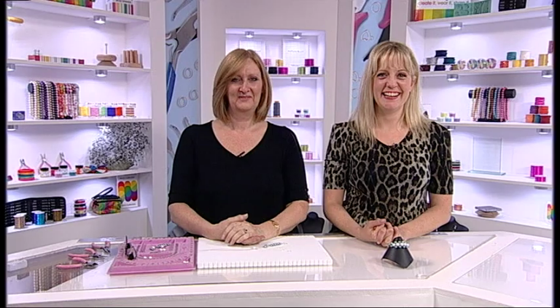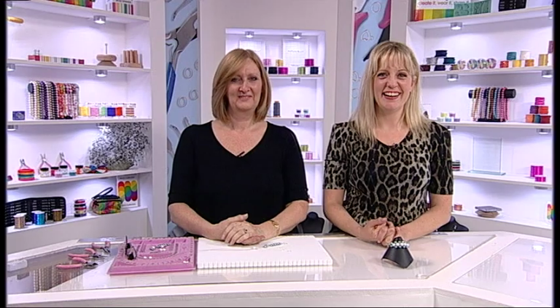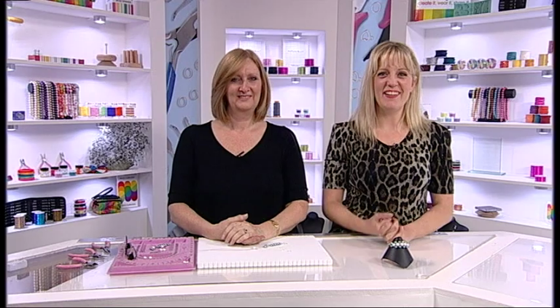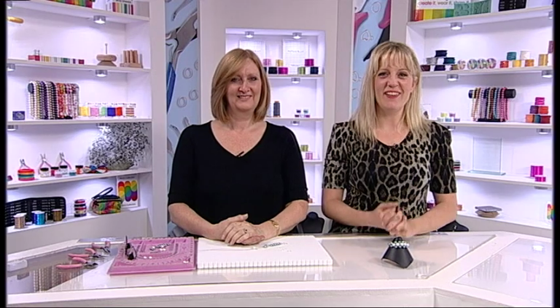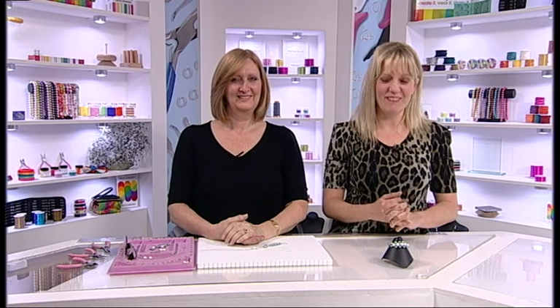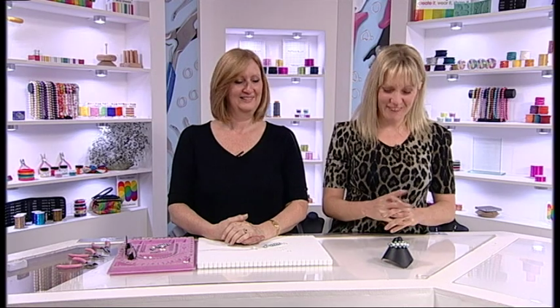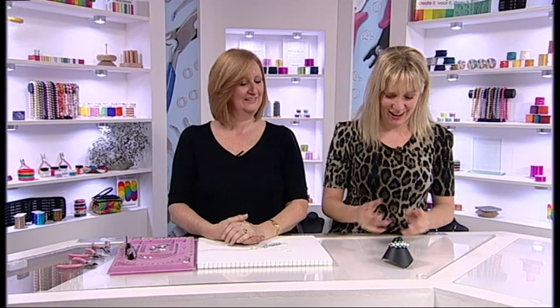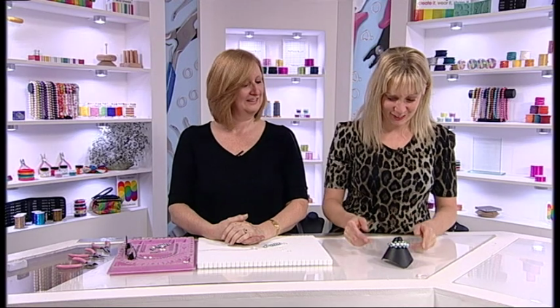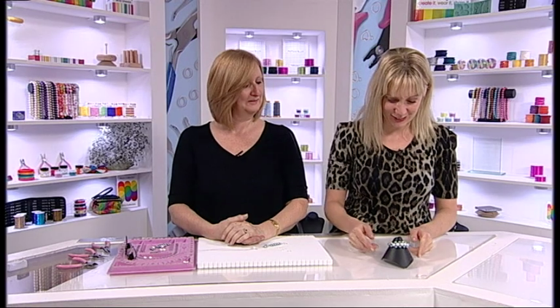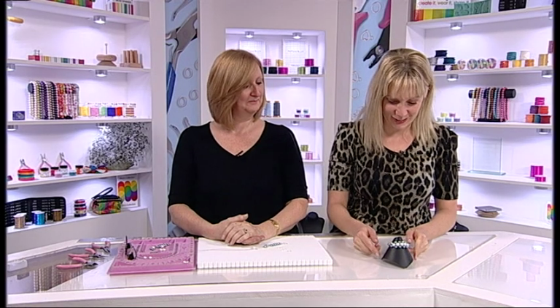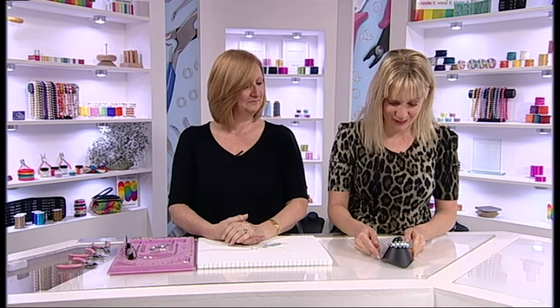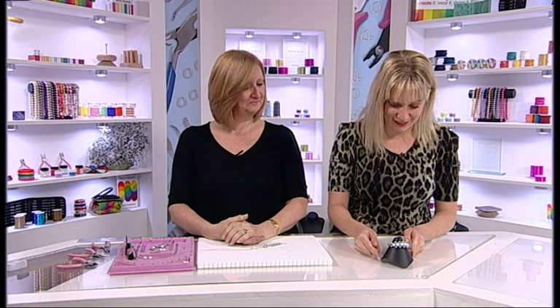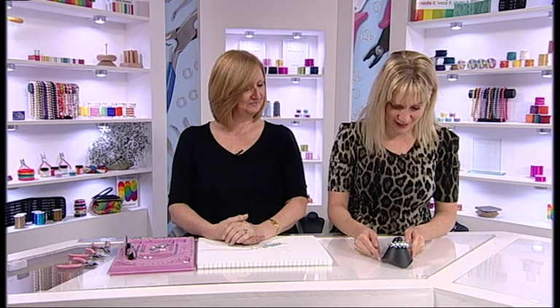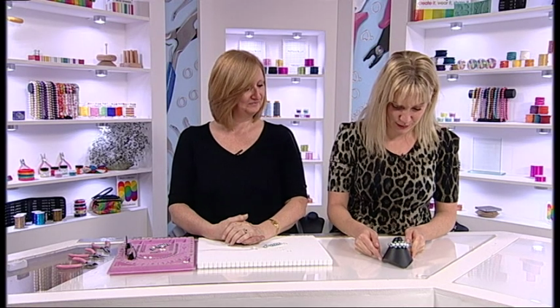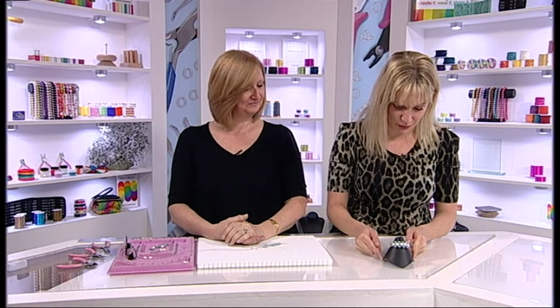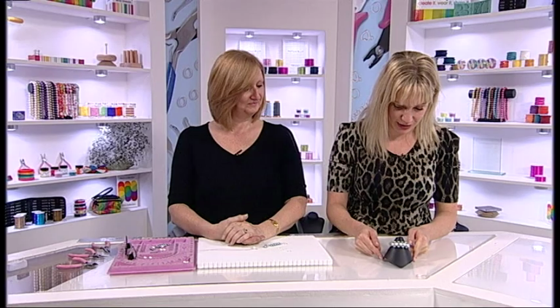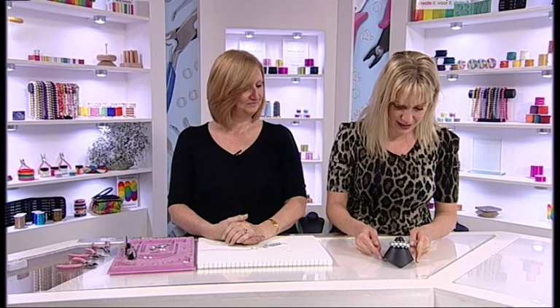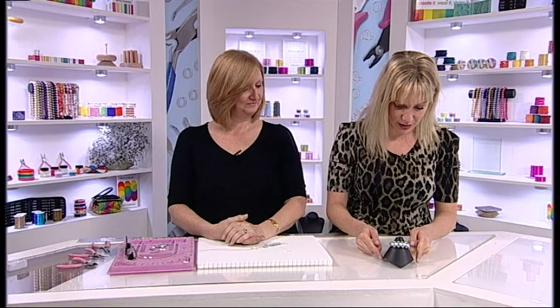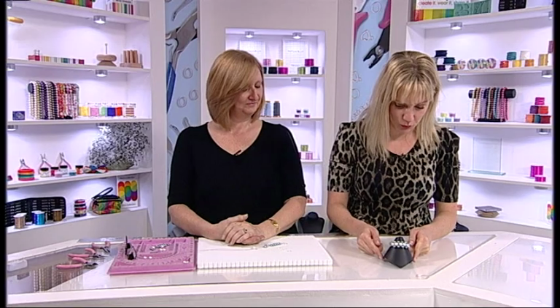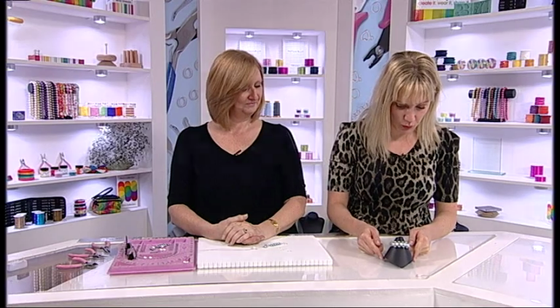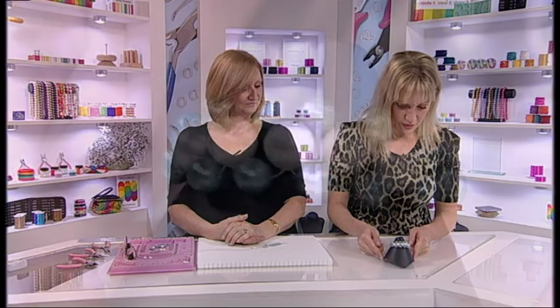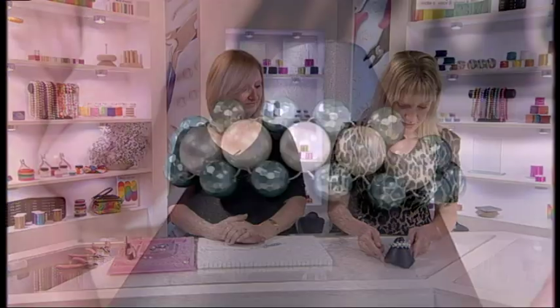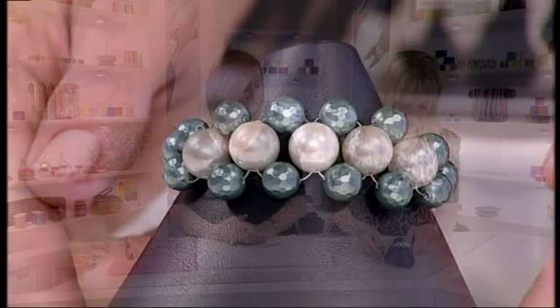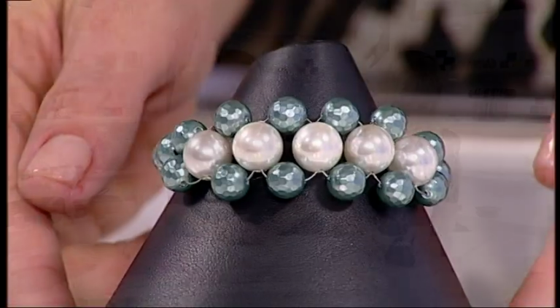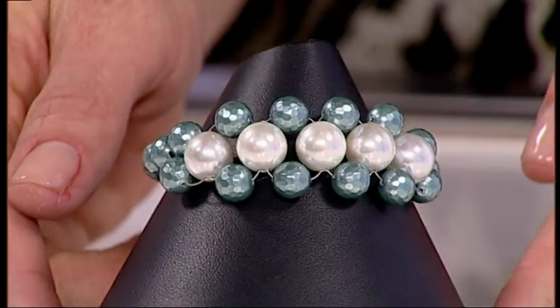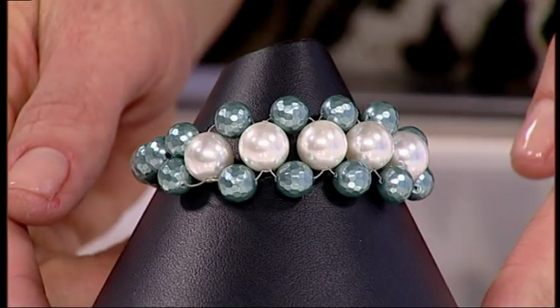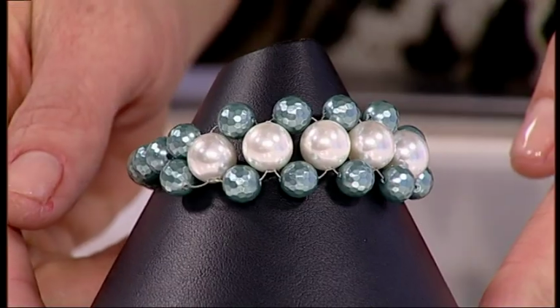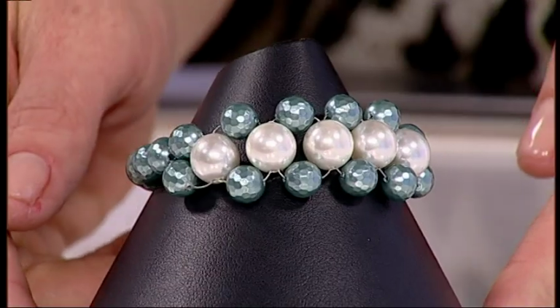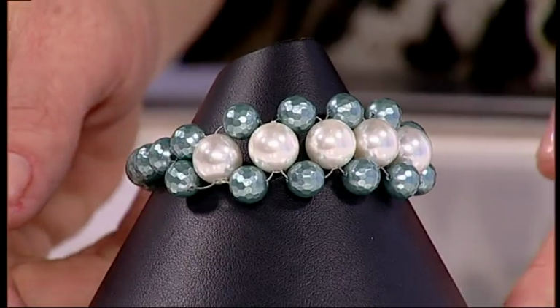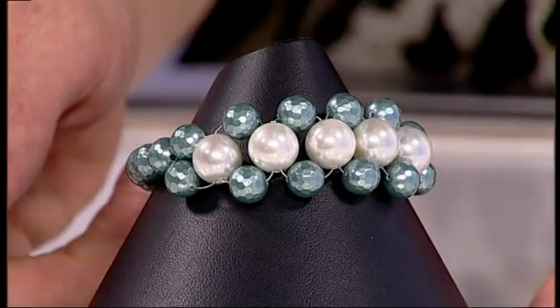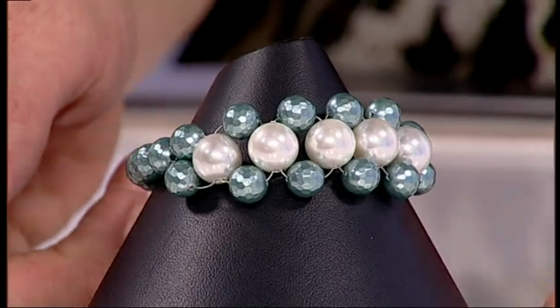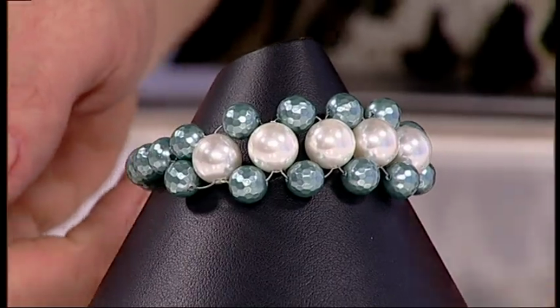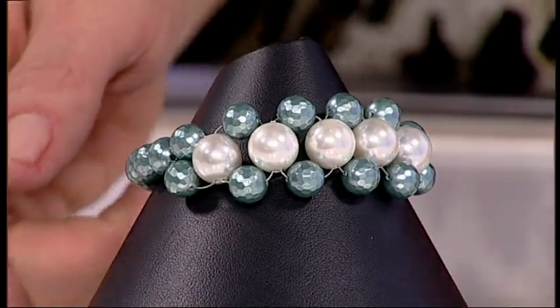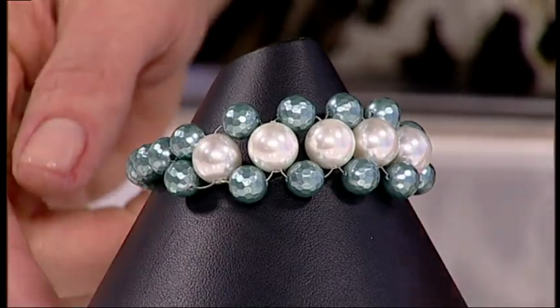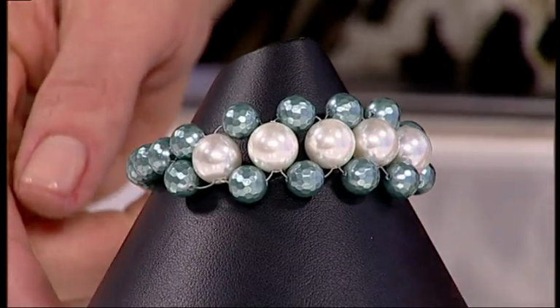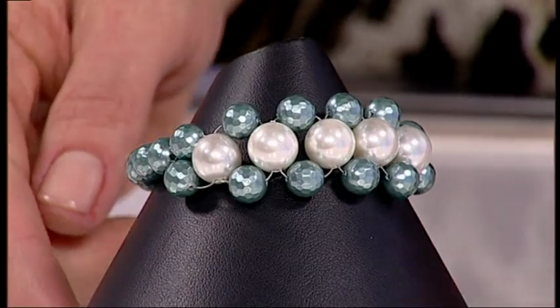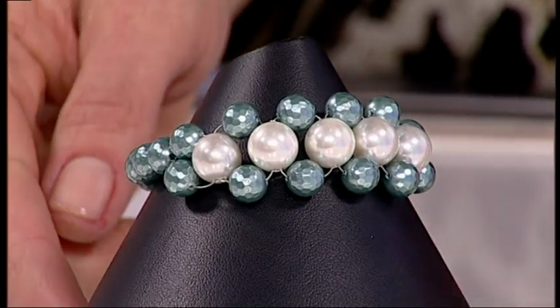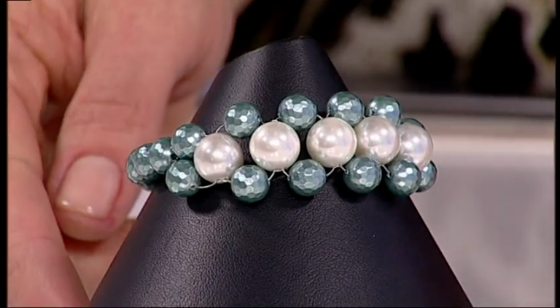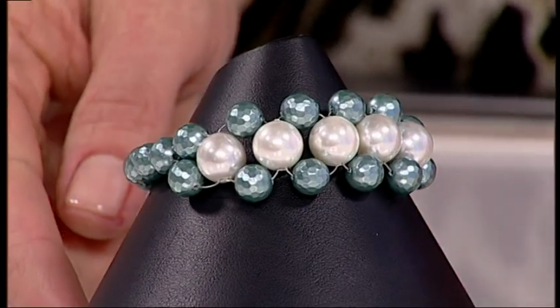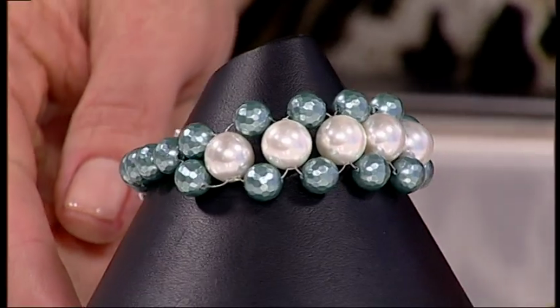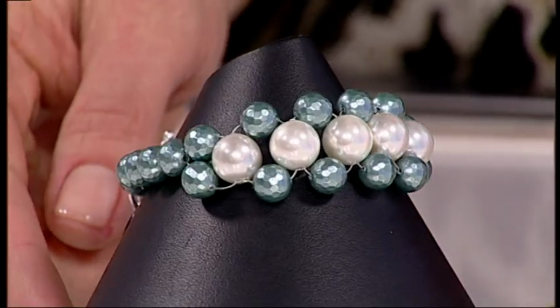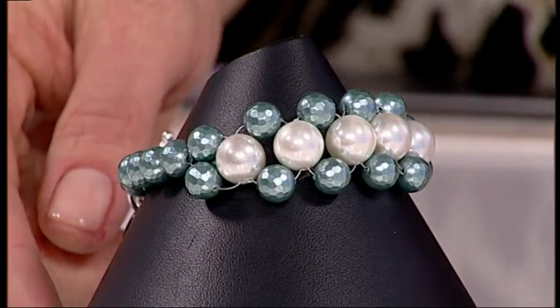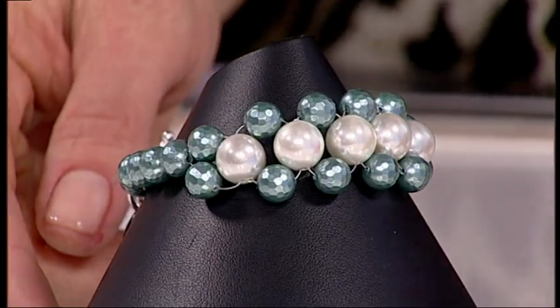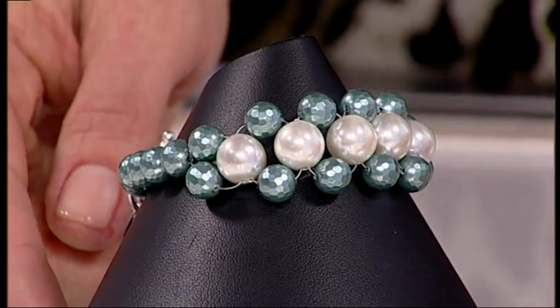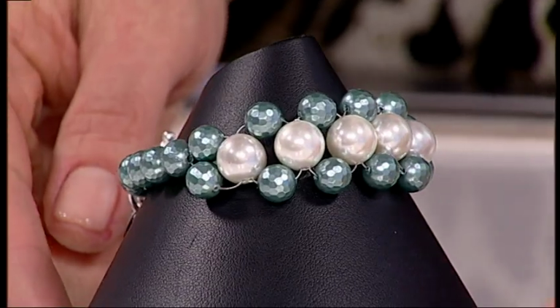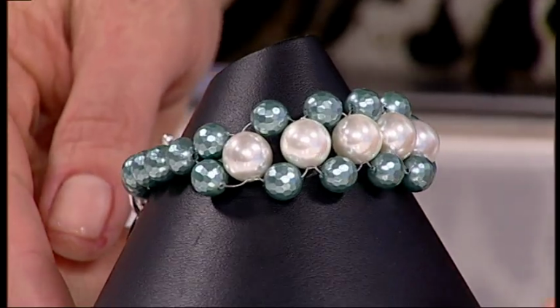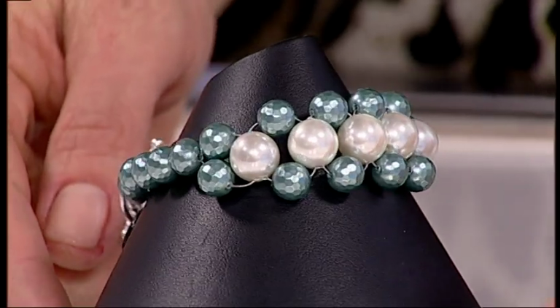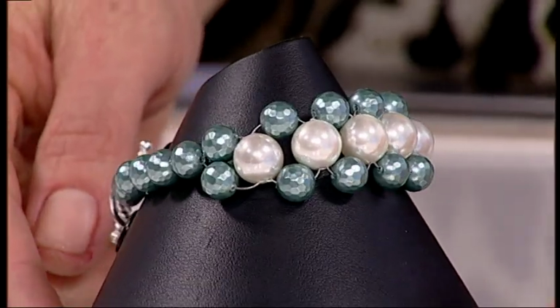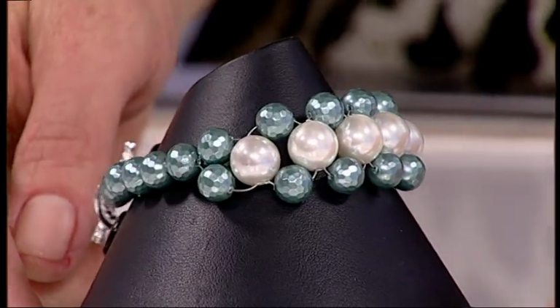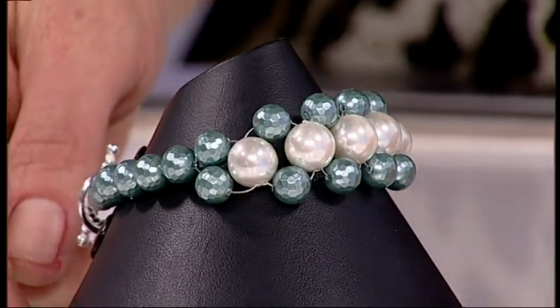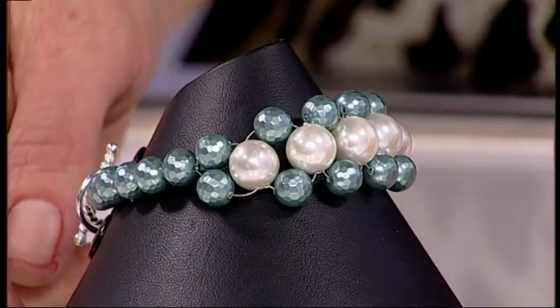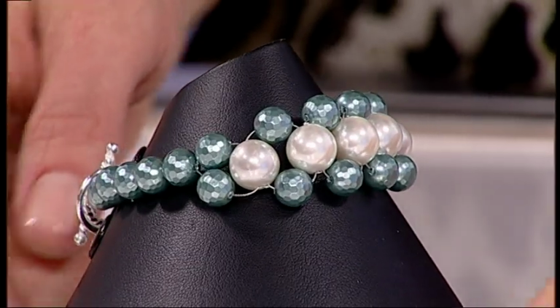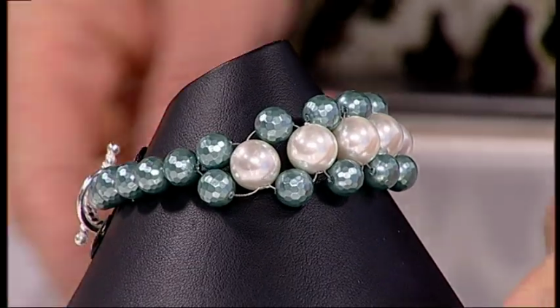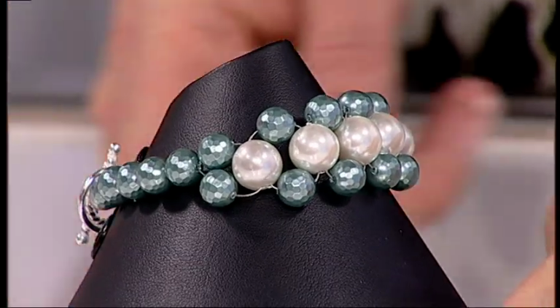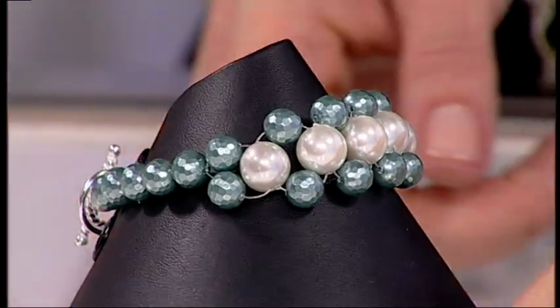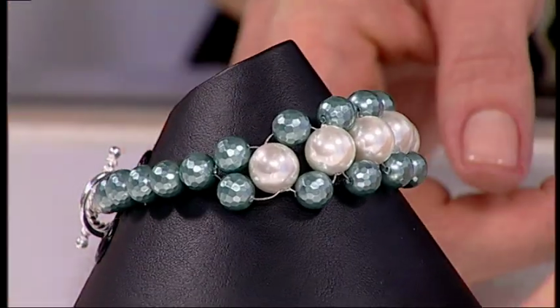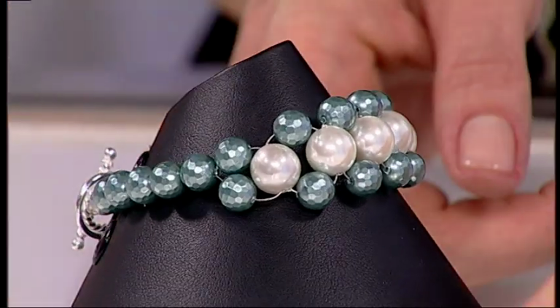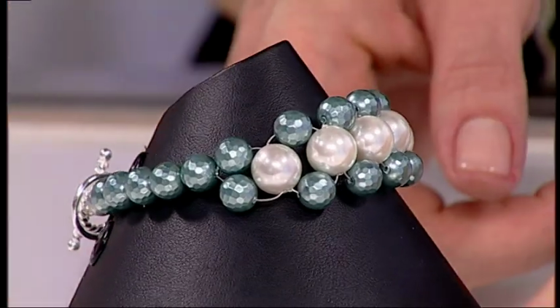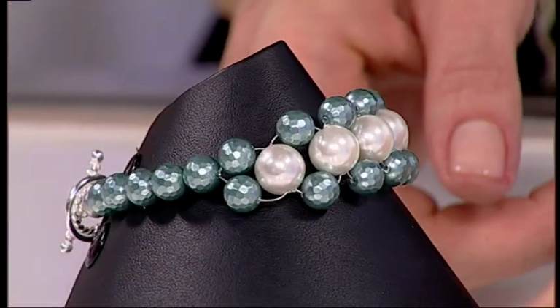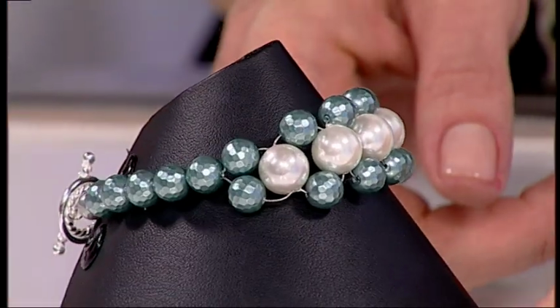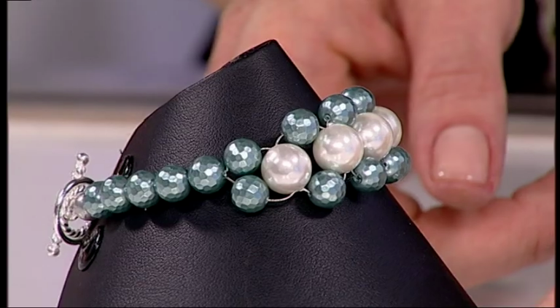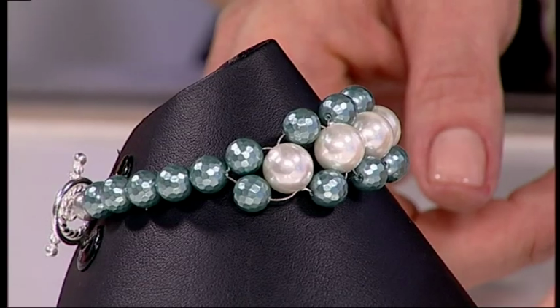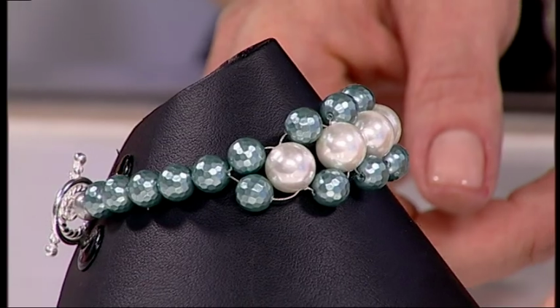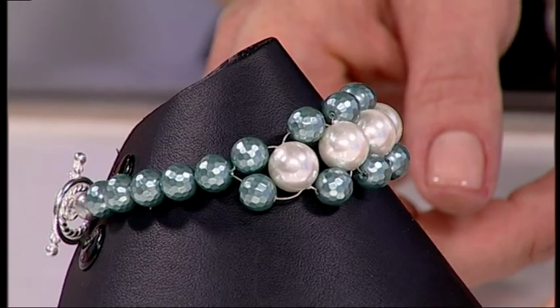Oh wow, look at this bracelet. What a design, Debbie. Thank you. Is this a weave? It is a weave, yes.